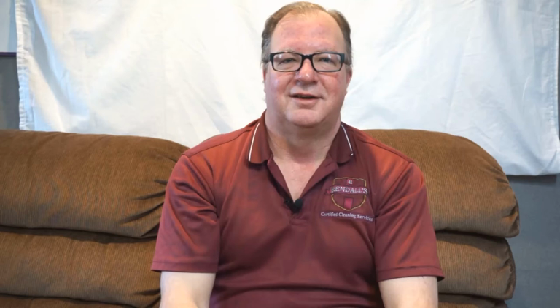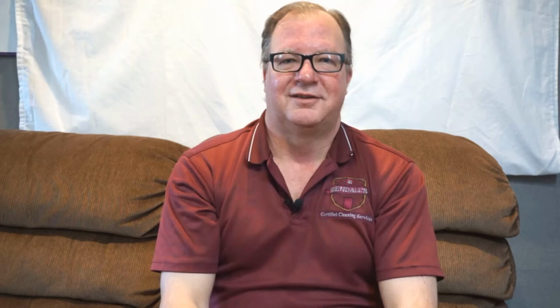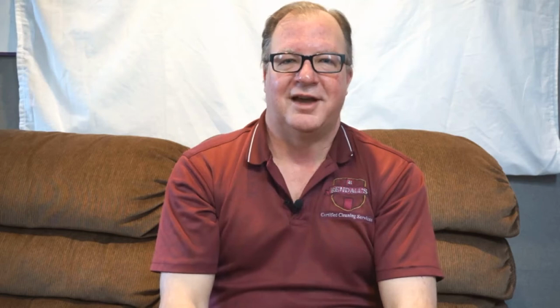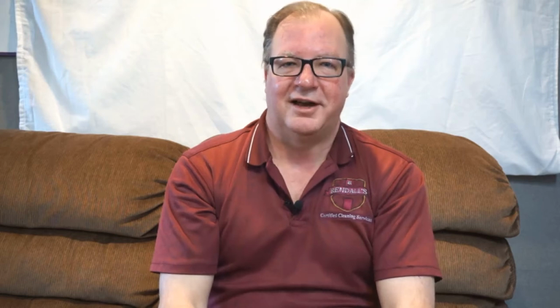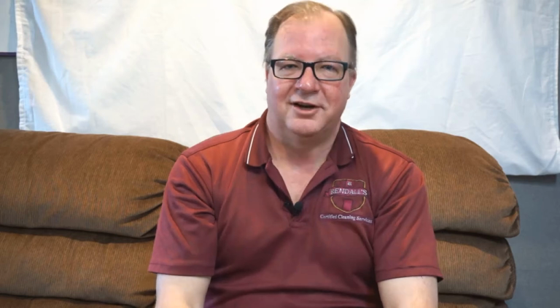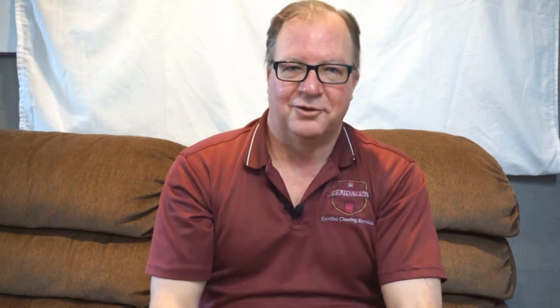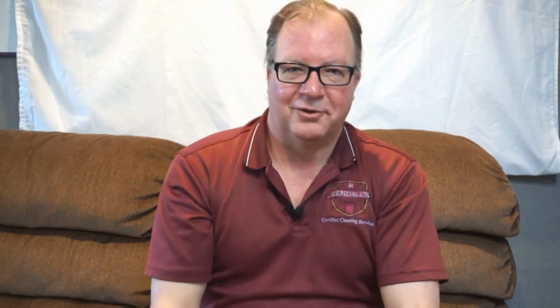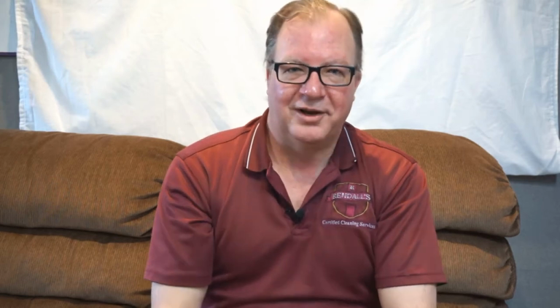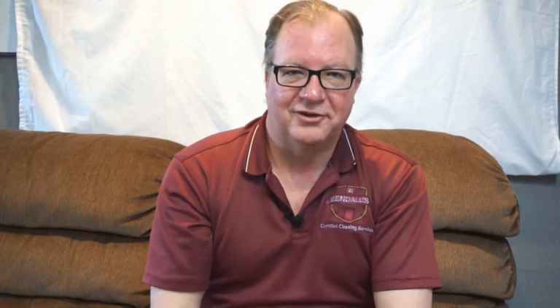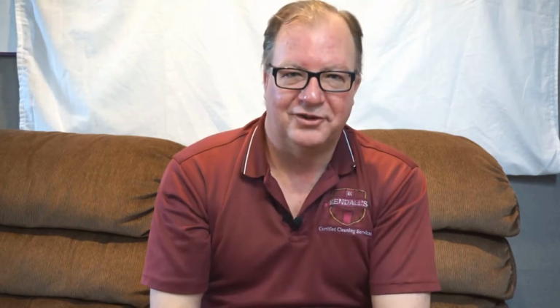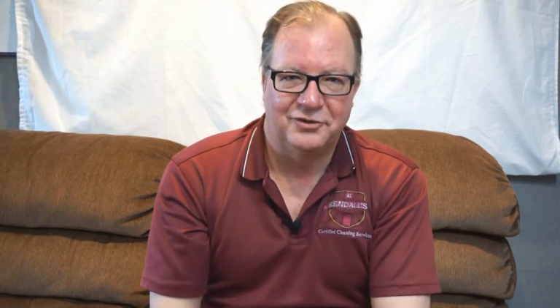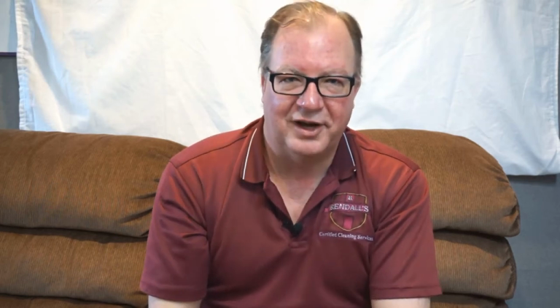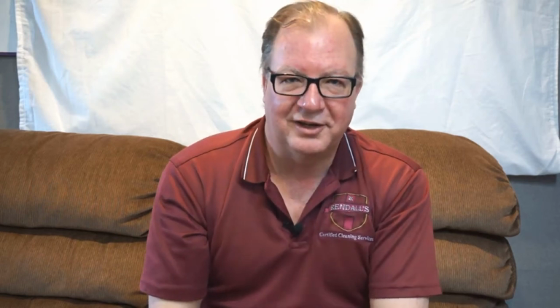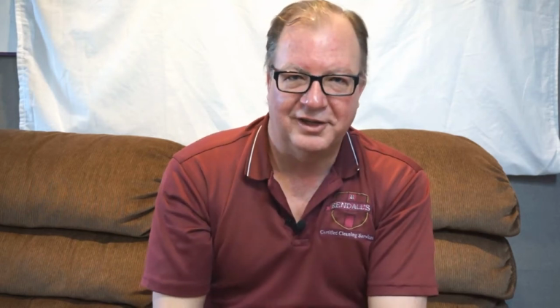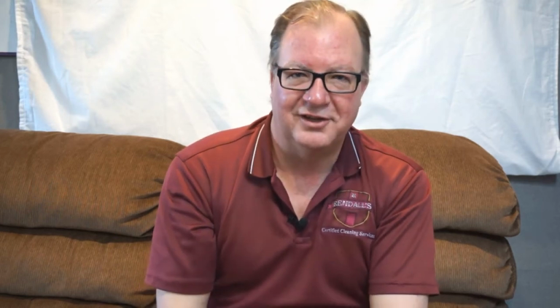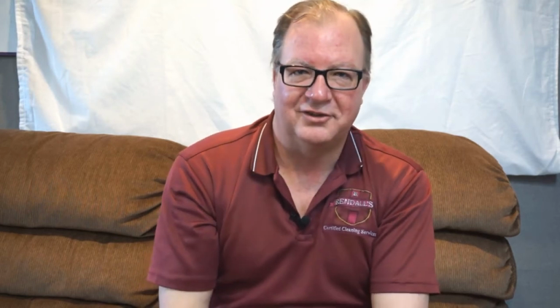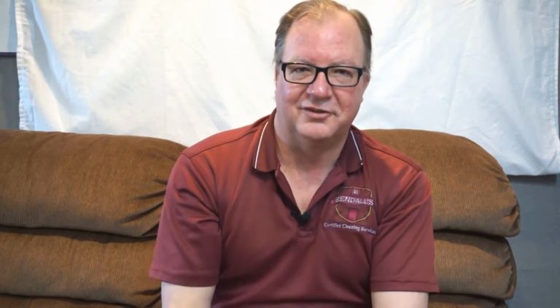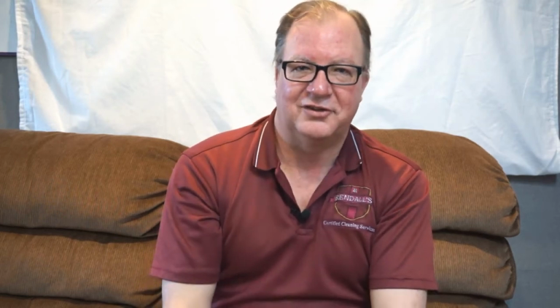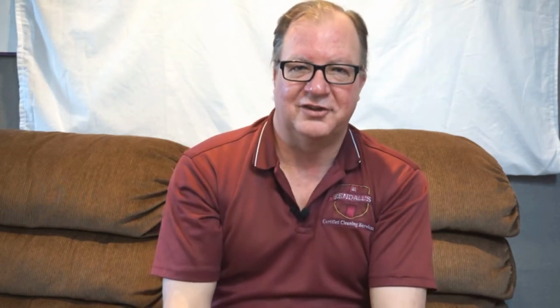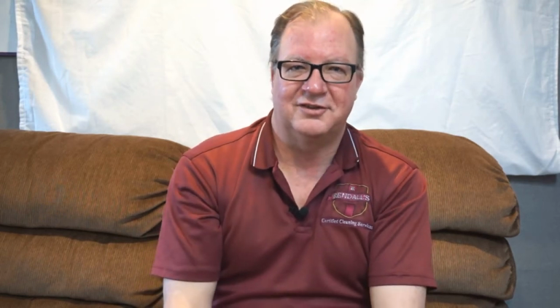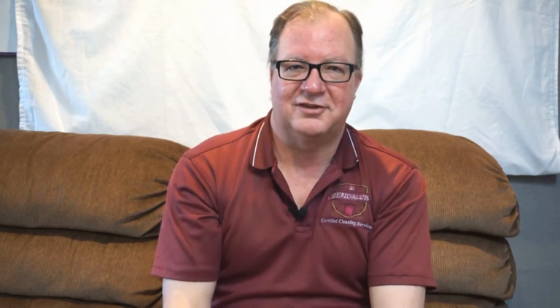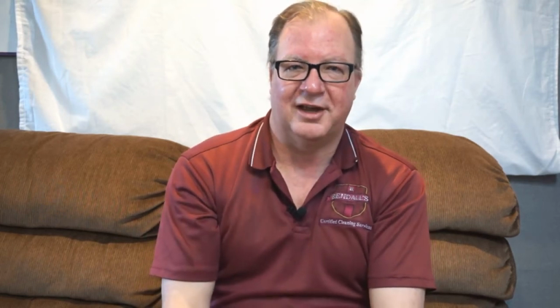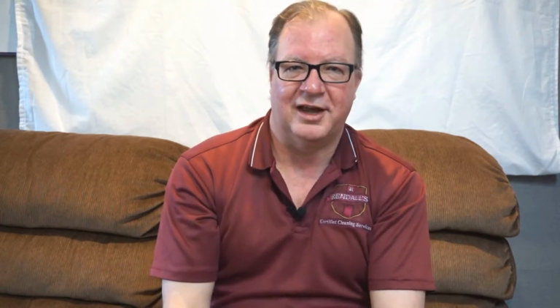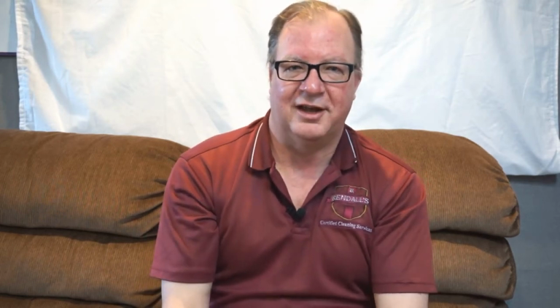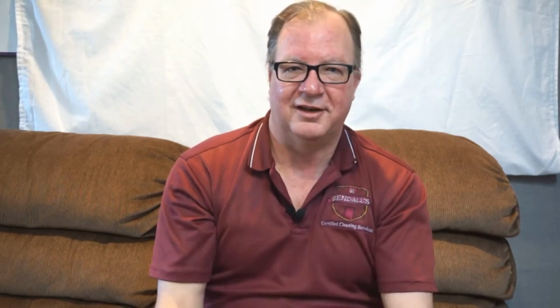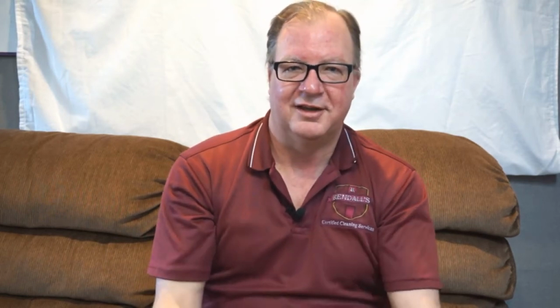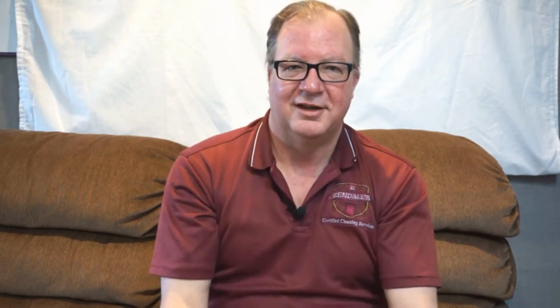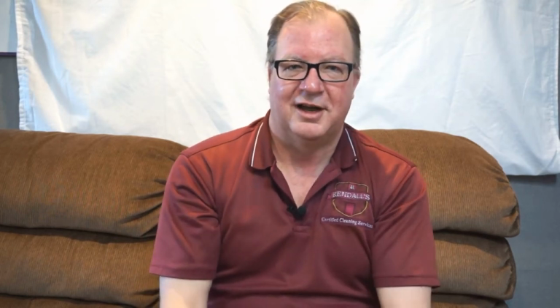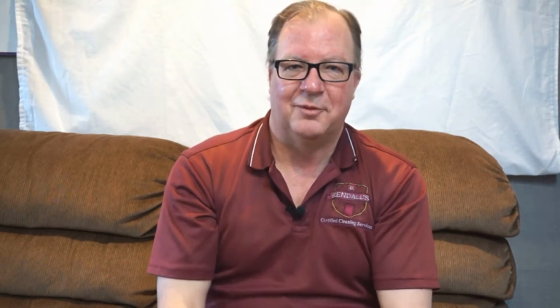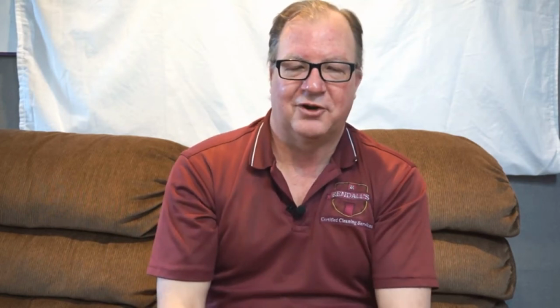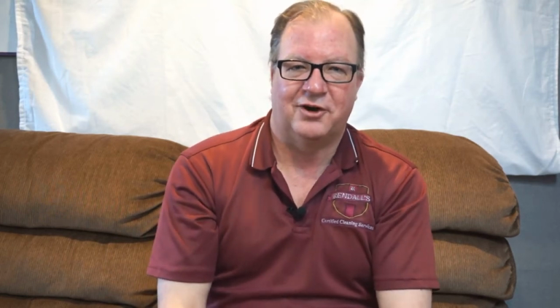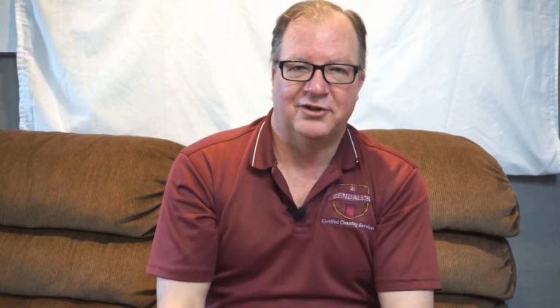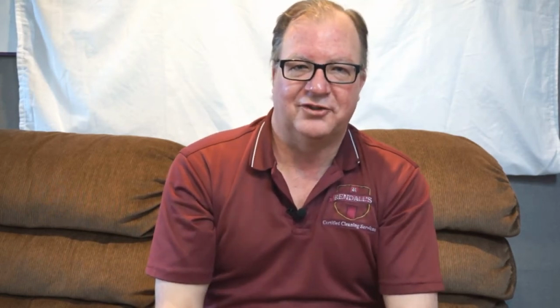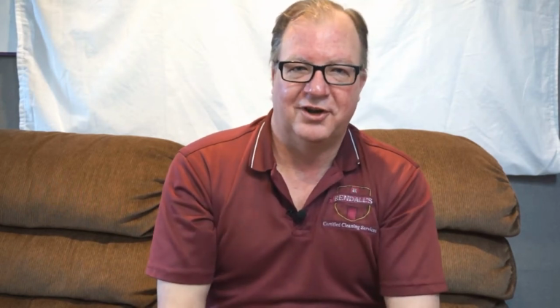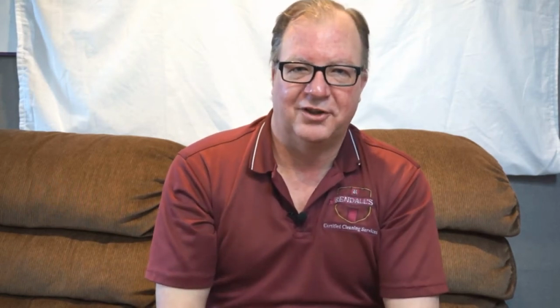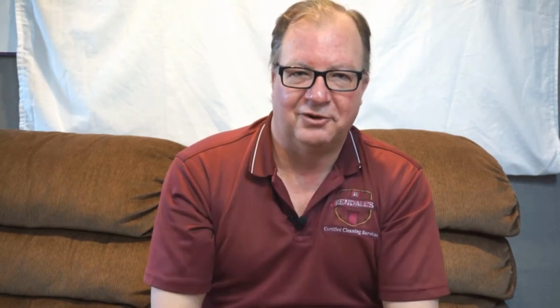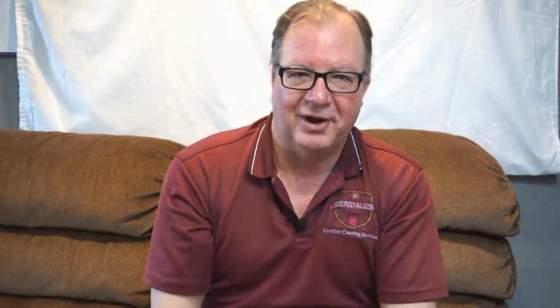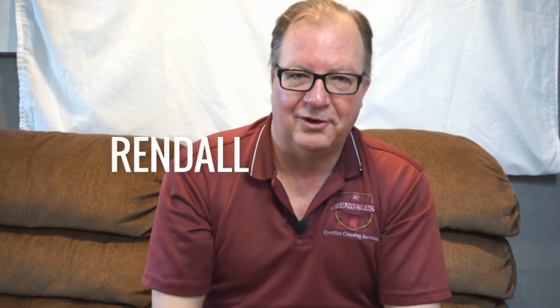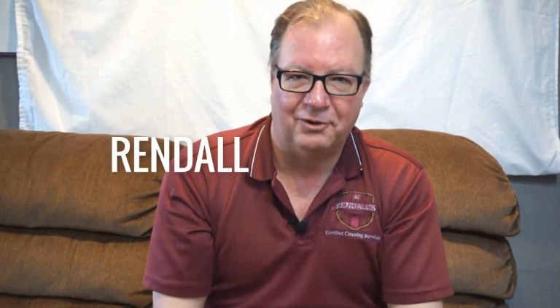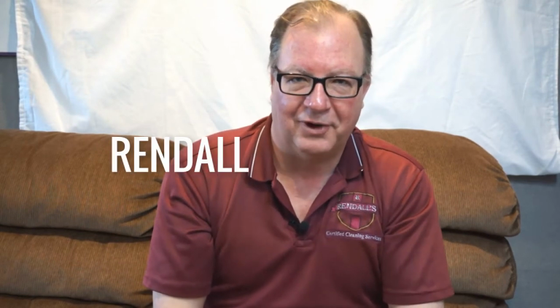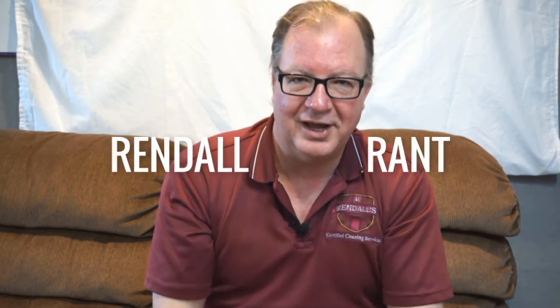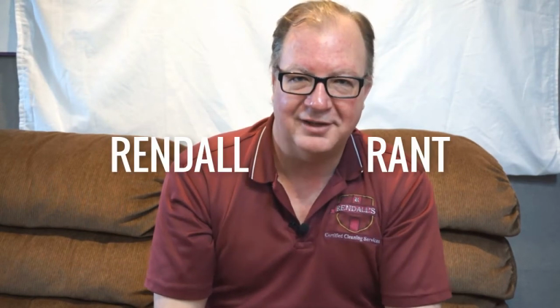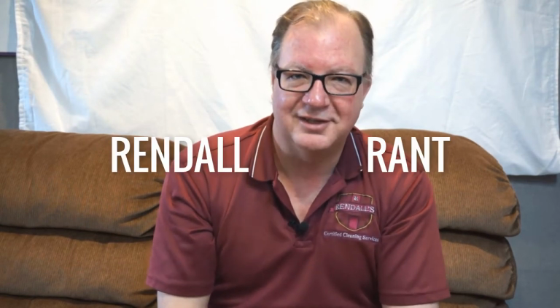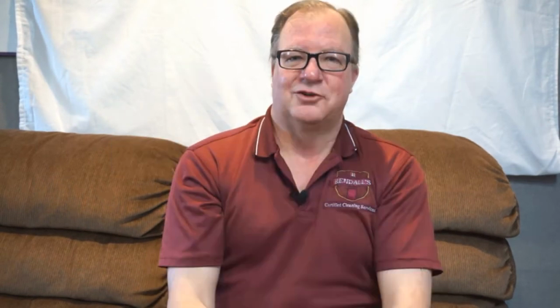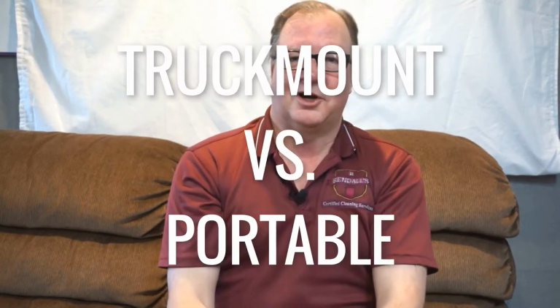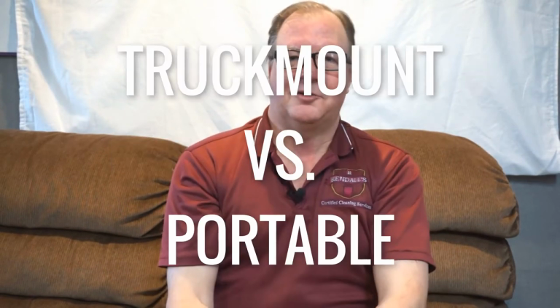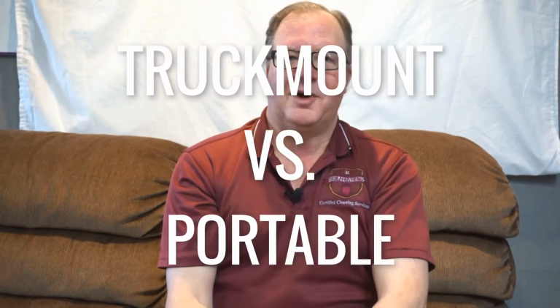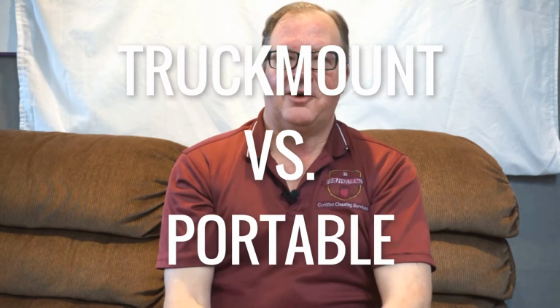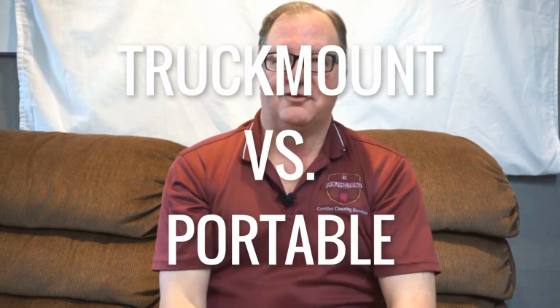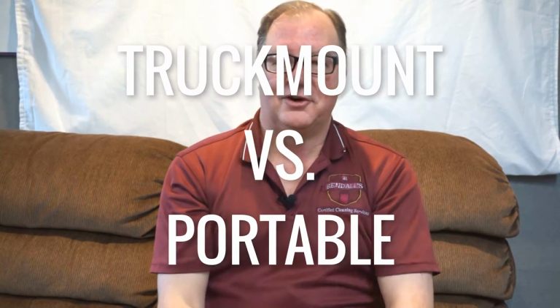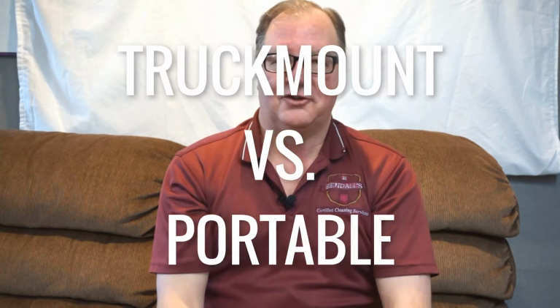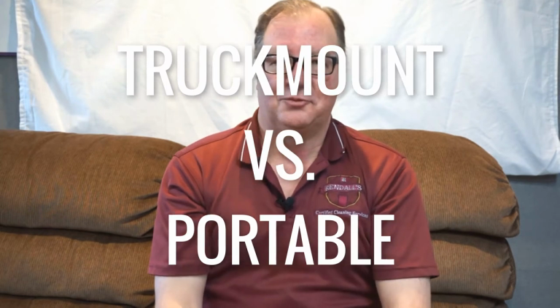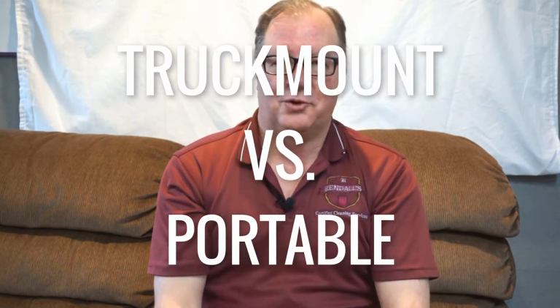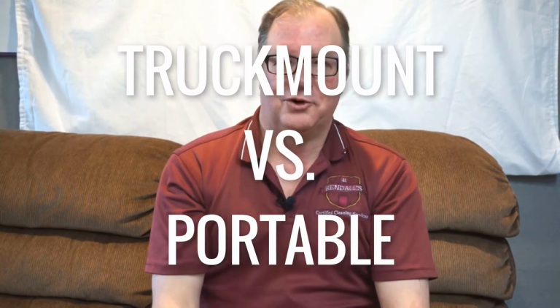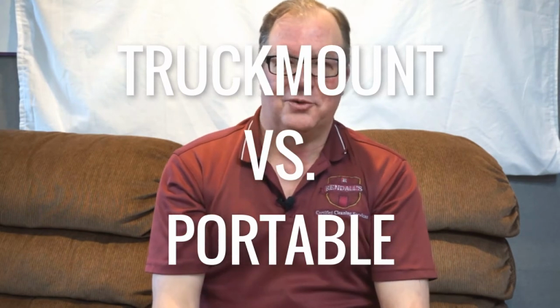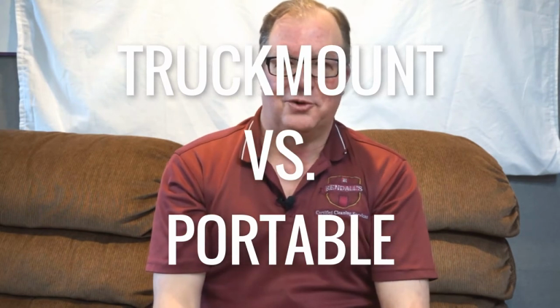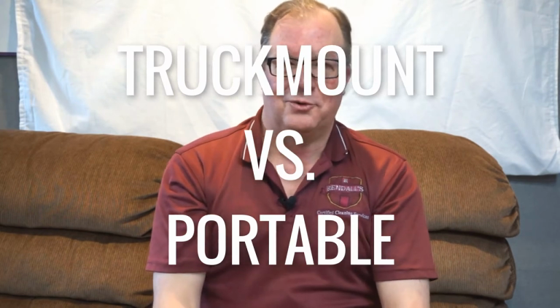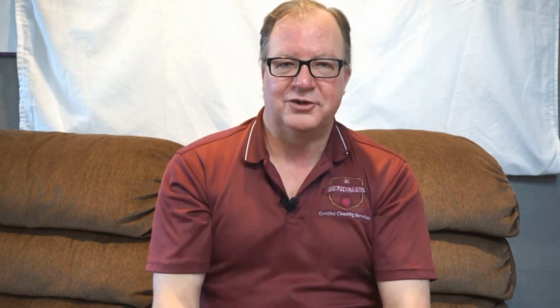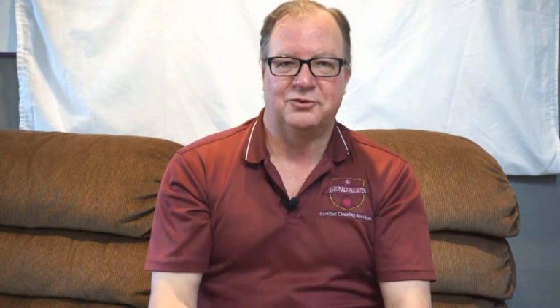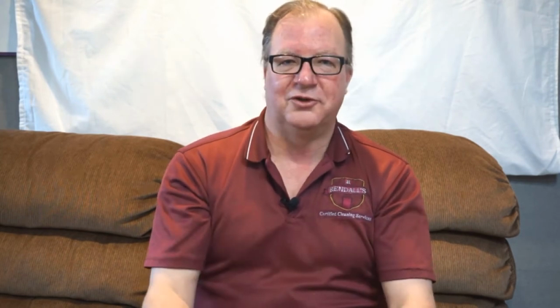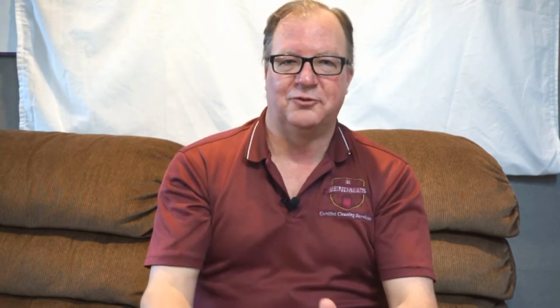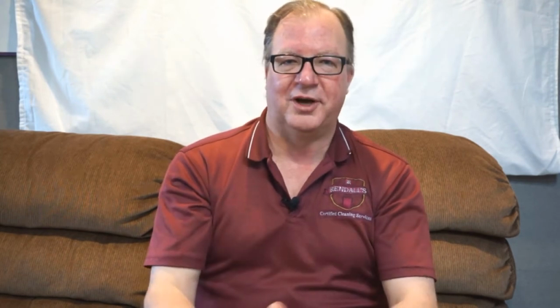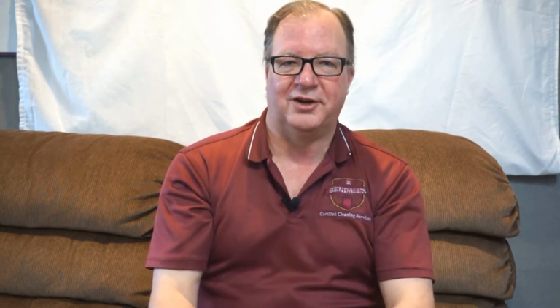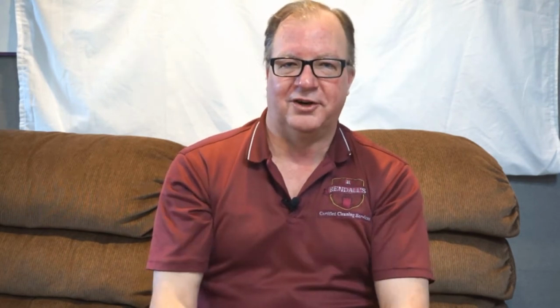Scott here with Rendell Certified Cleaning Services, and I'm going to call this another Rendell Rant. Truck mount versus portable — which one's better?